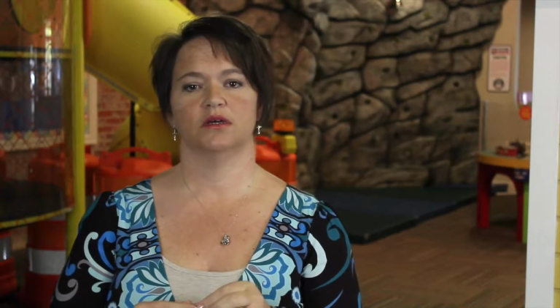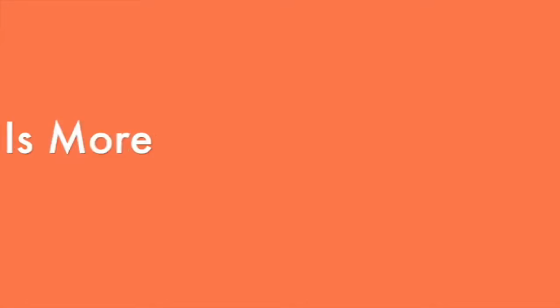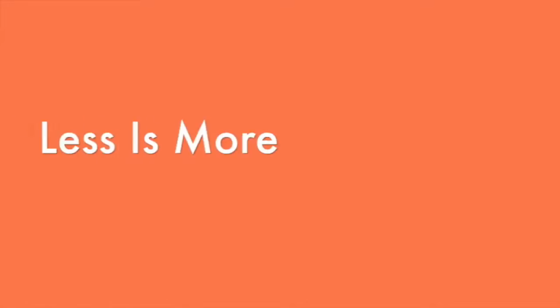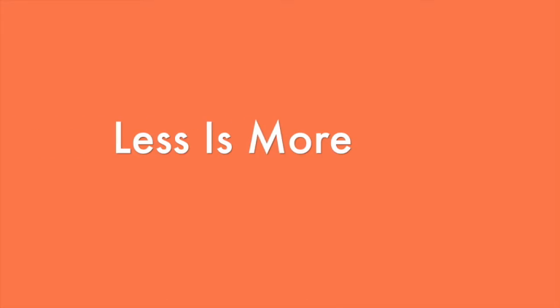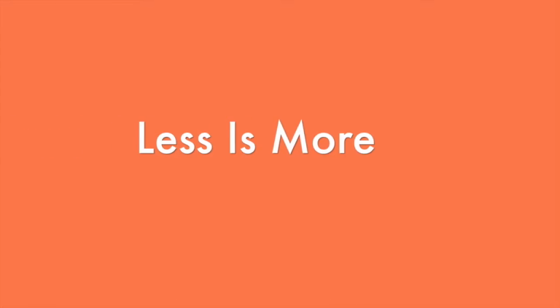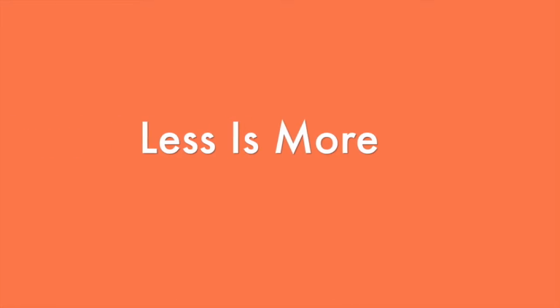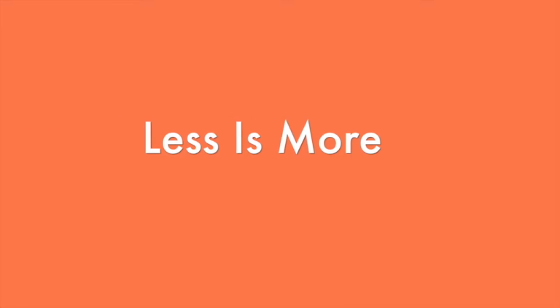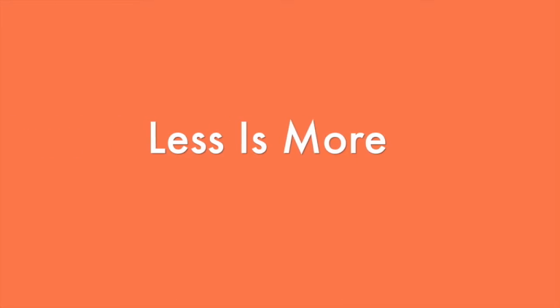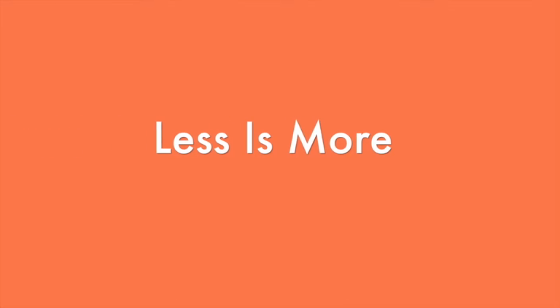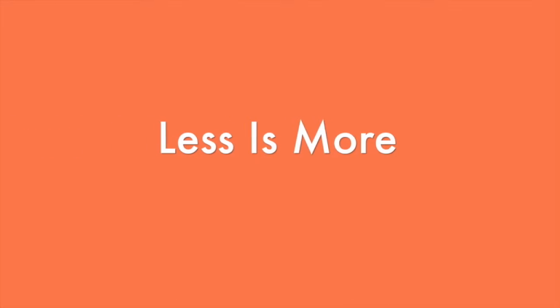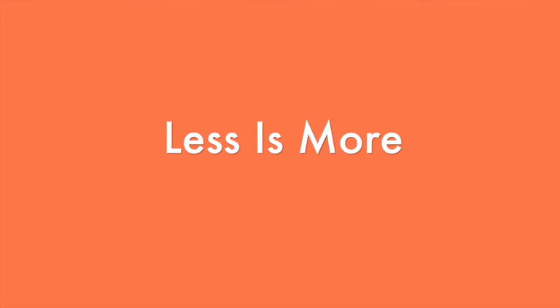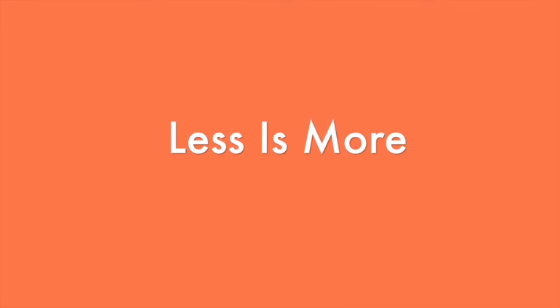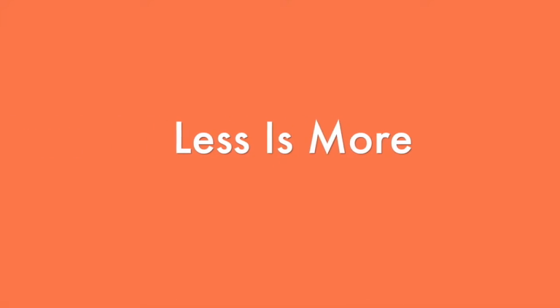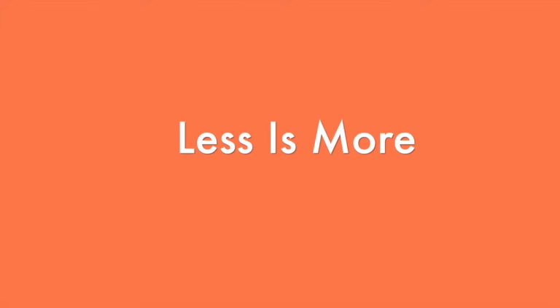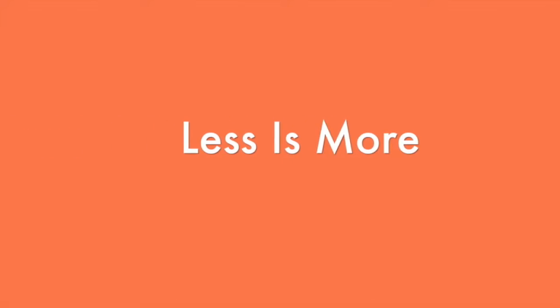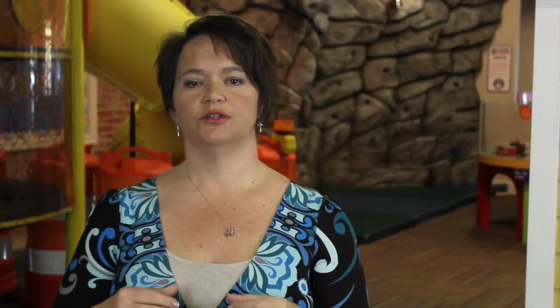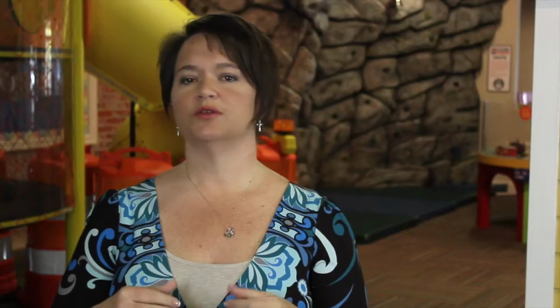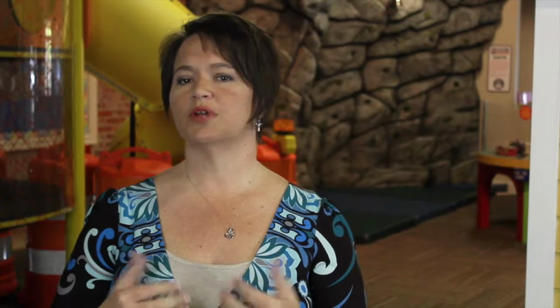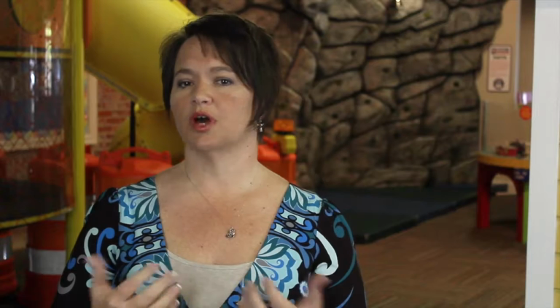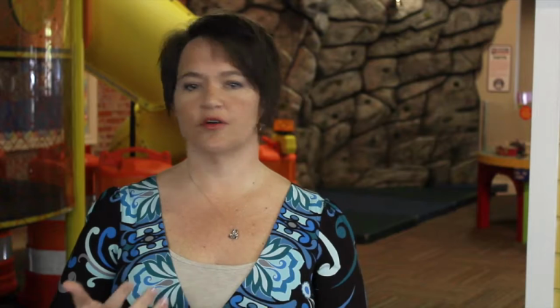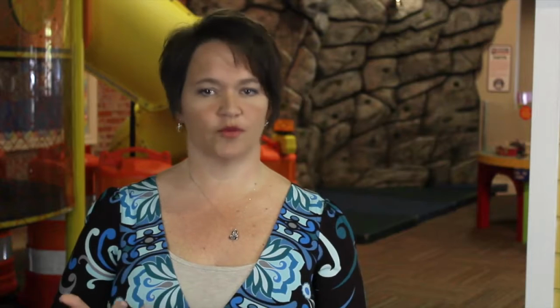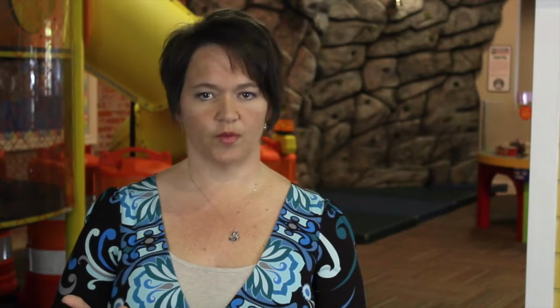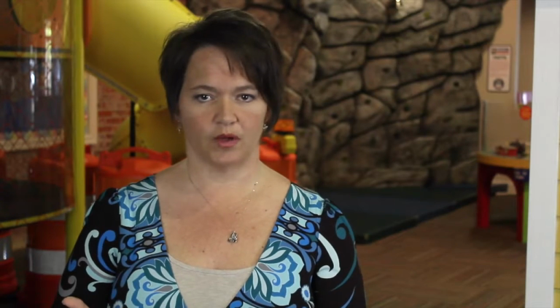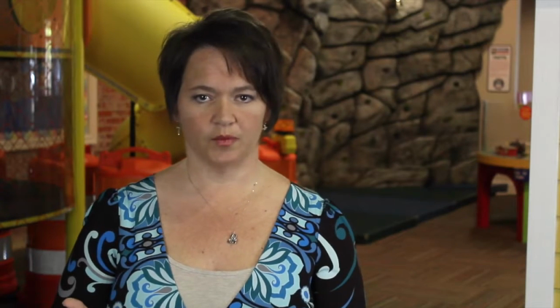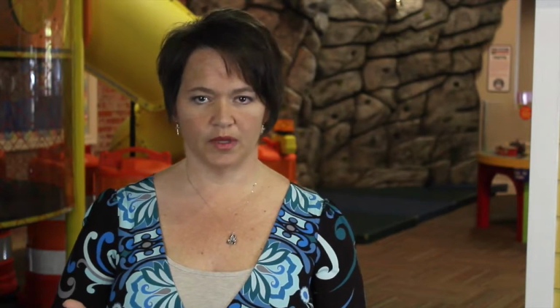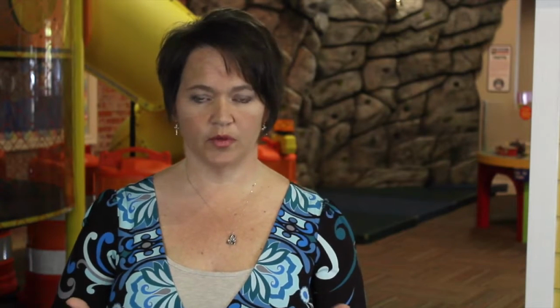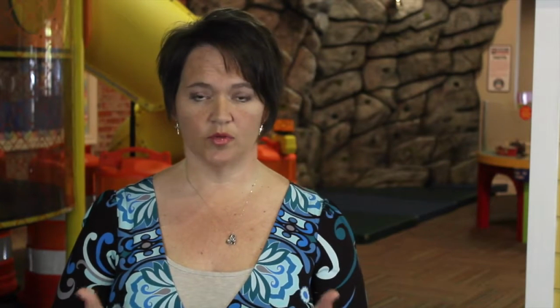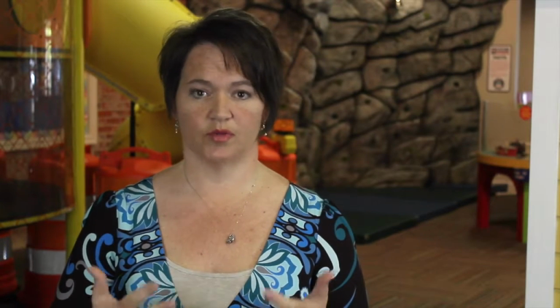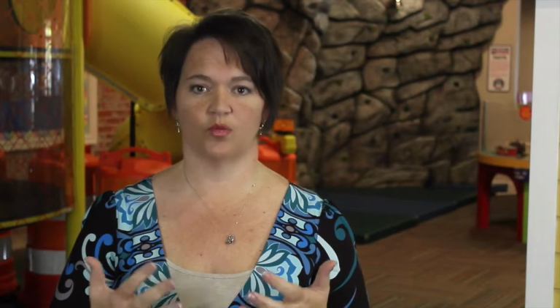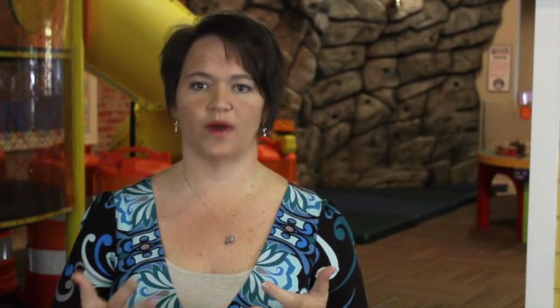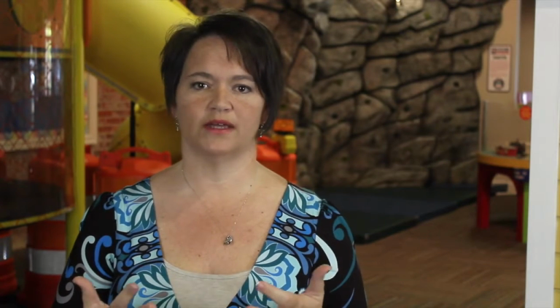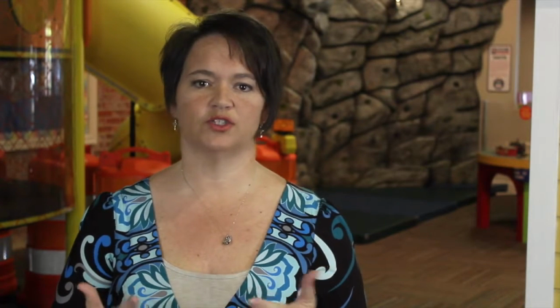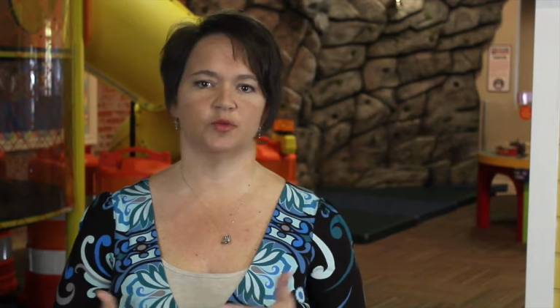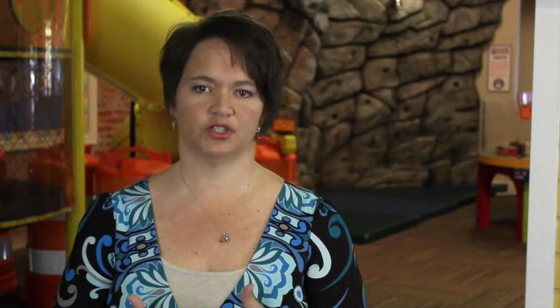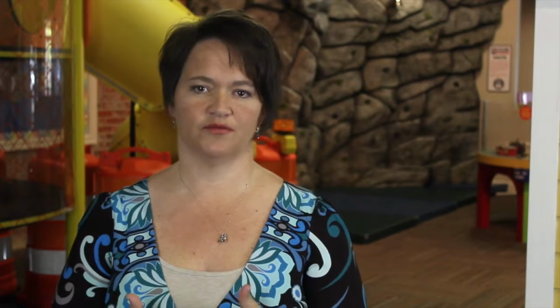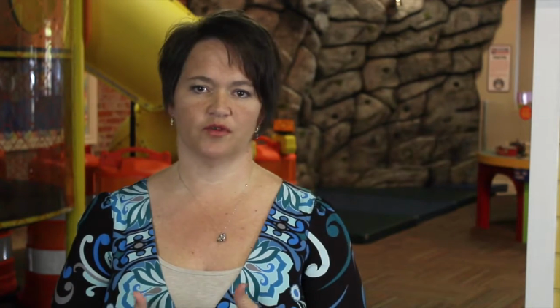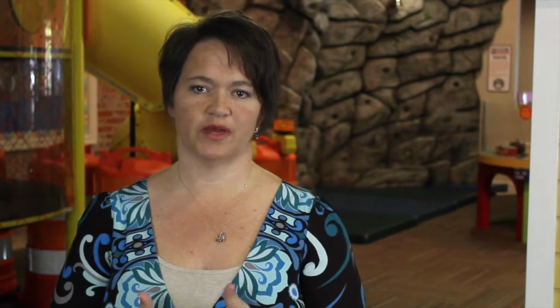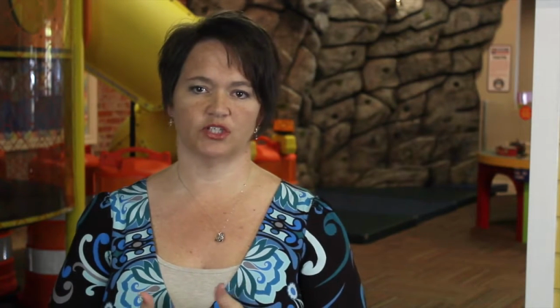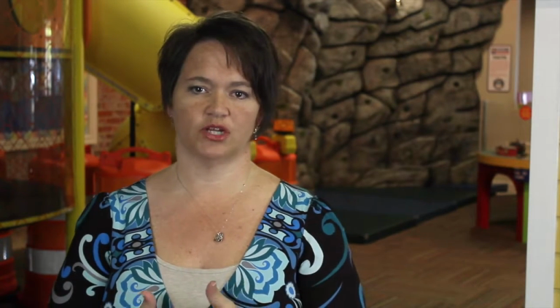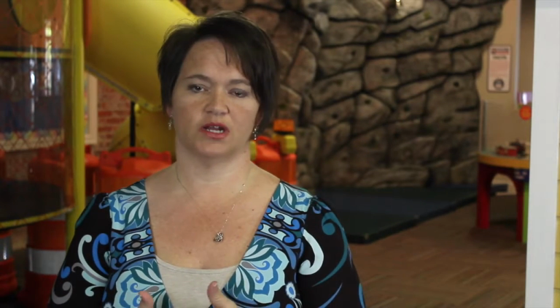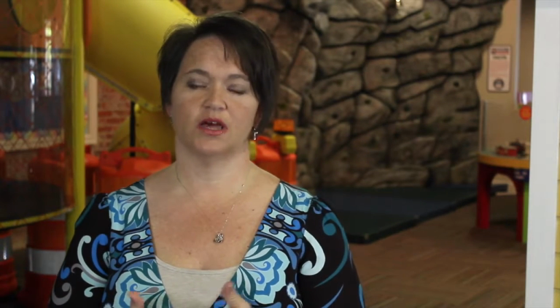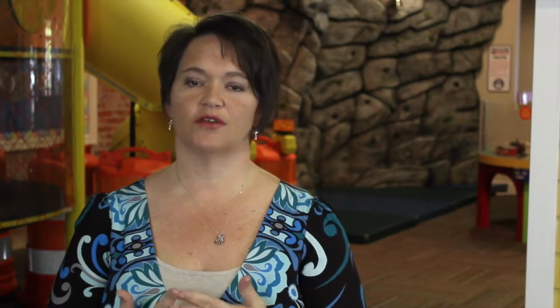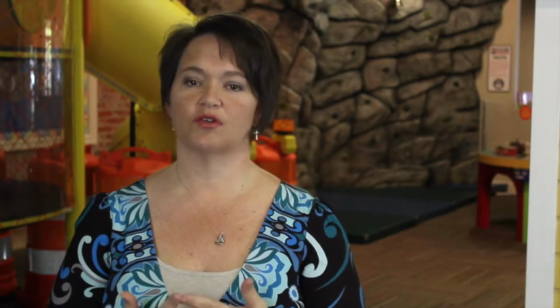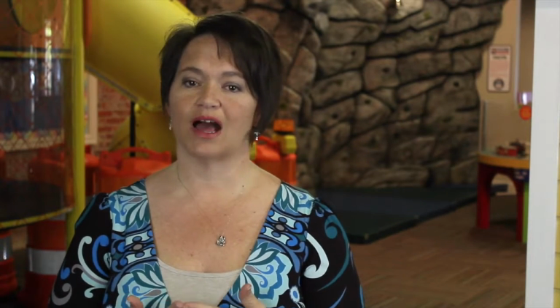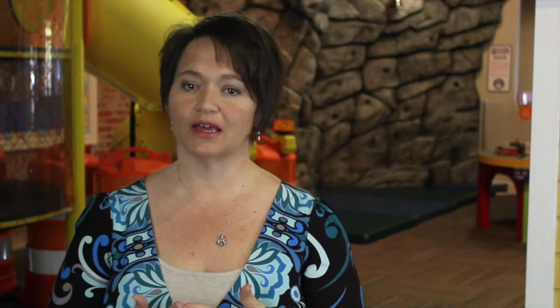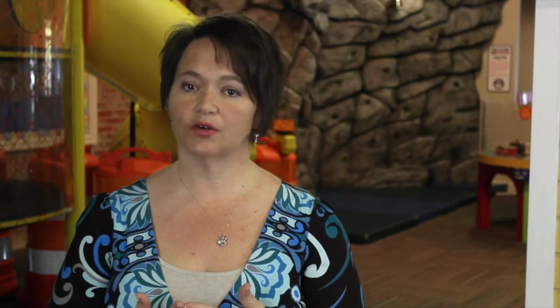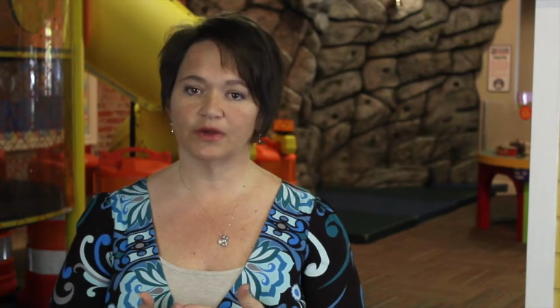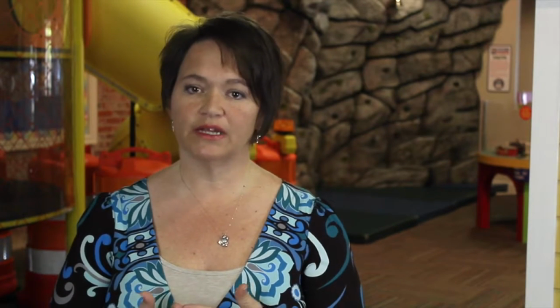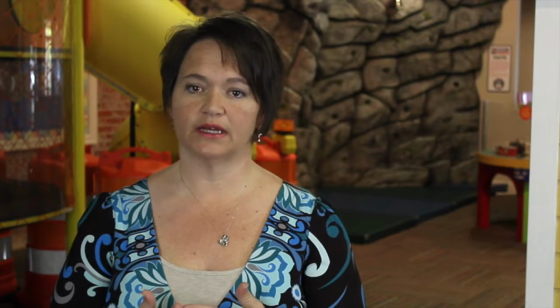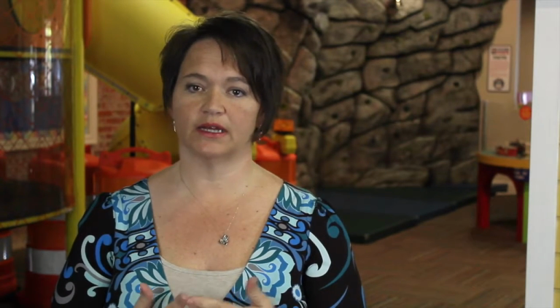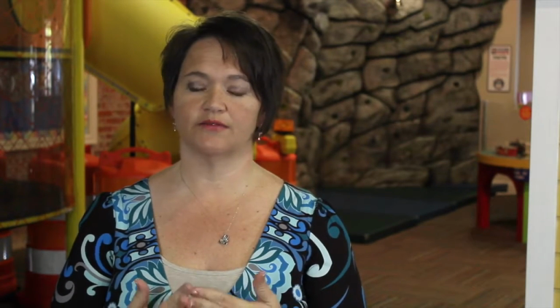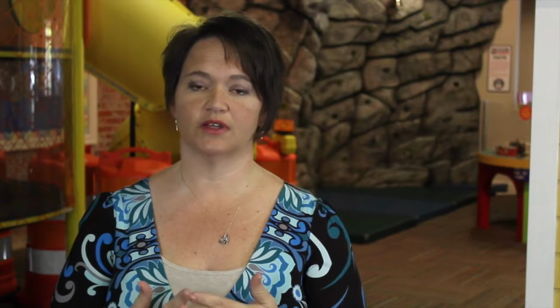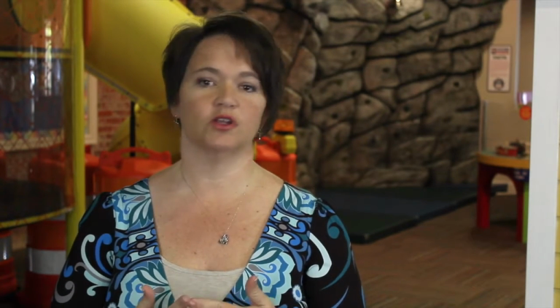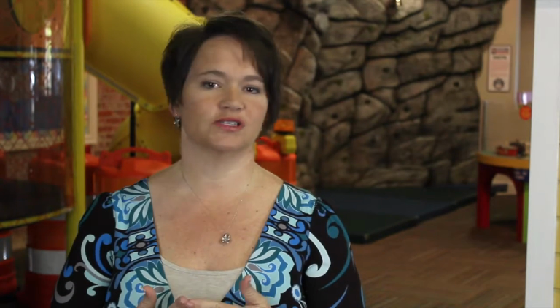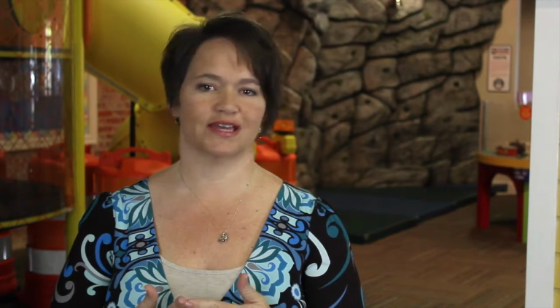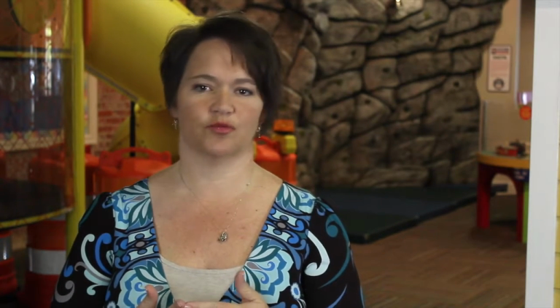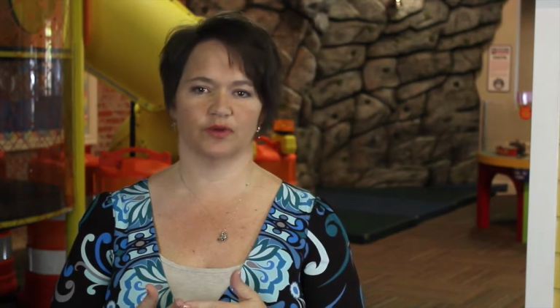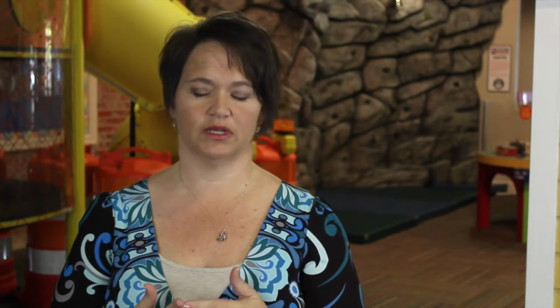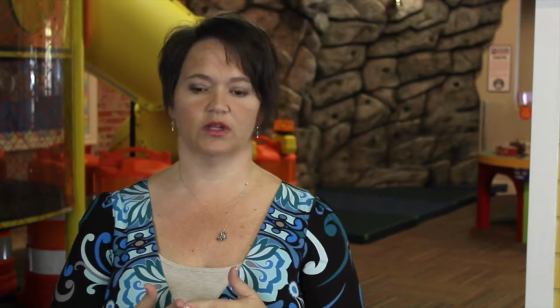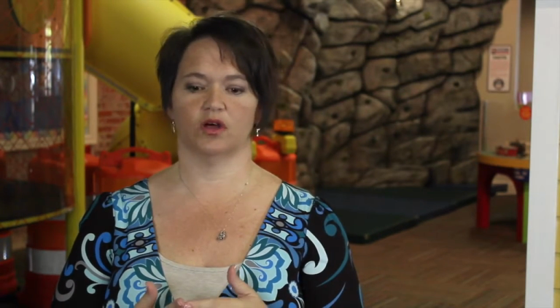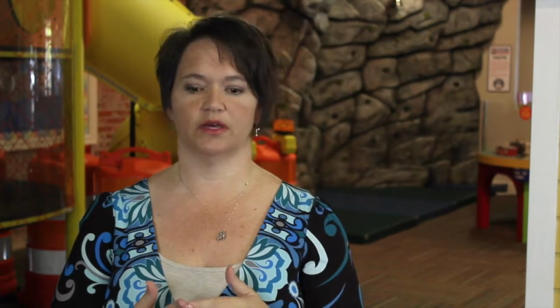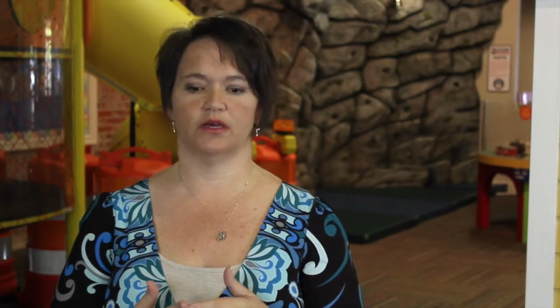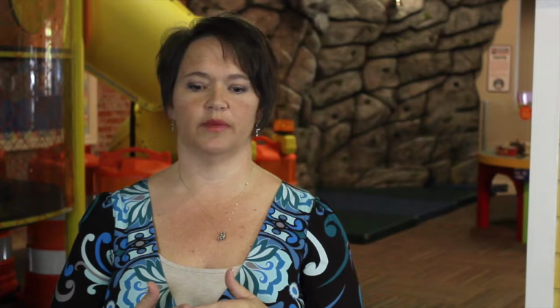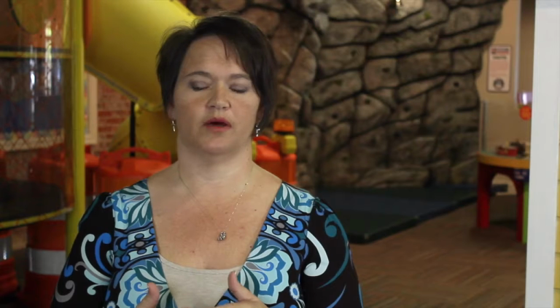Remember that less is more. You don't want to overwhelm people with way too much information. They're not going to read it if it looks like a really long email.